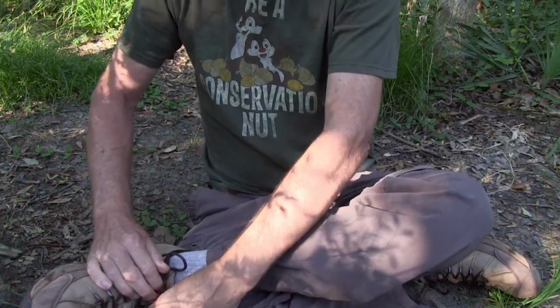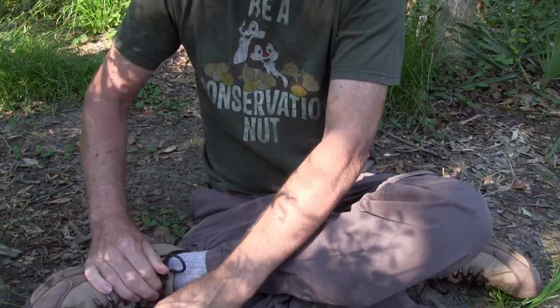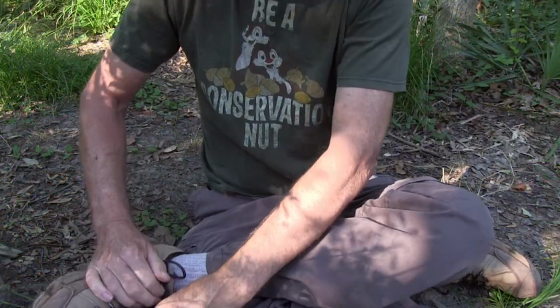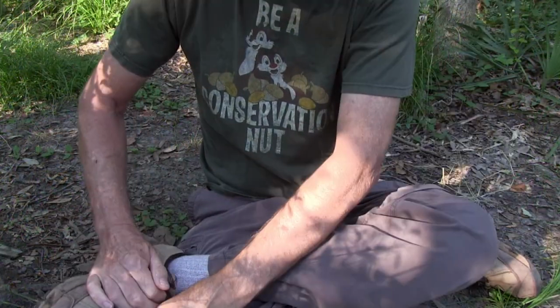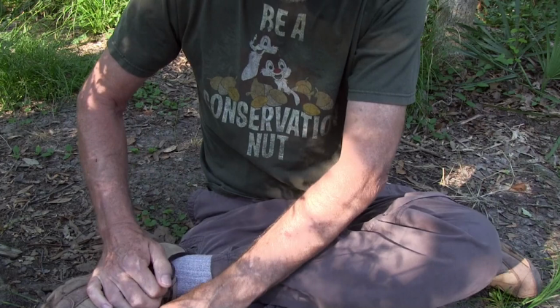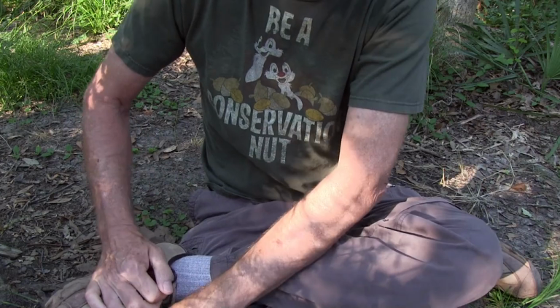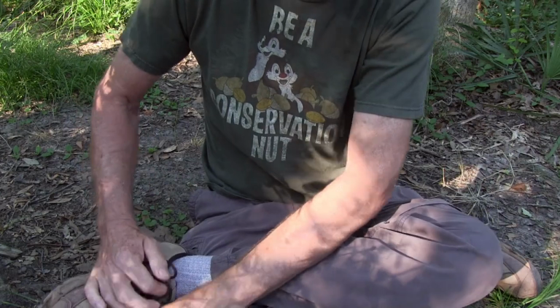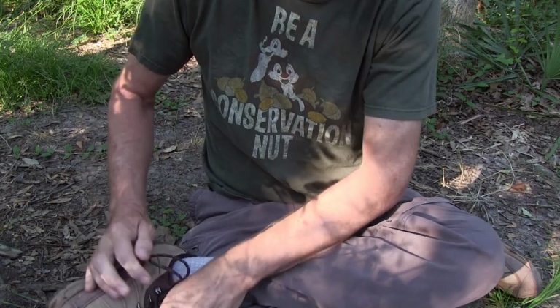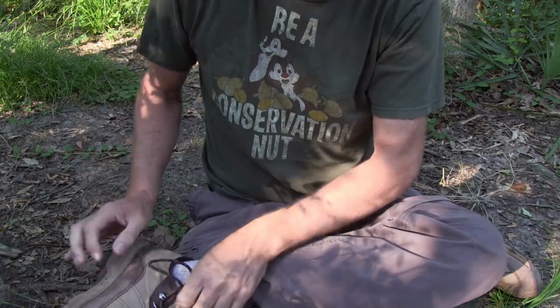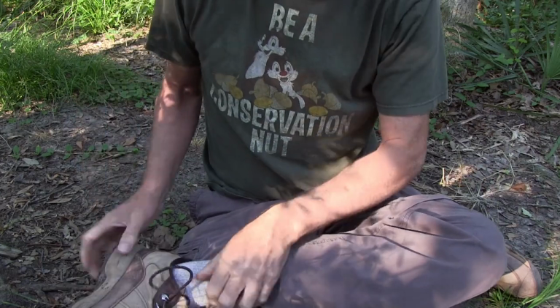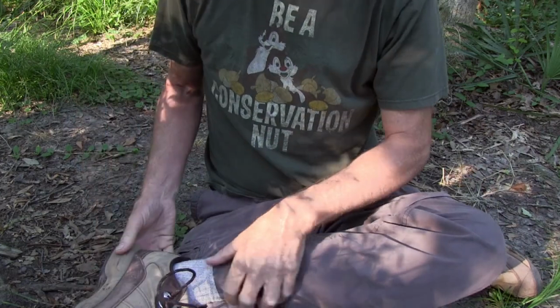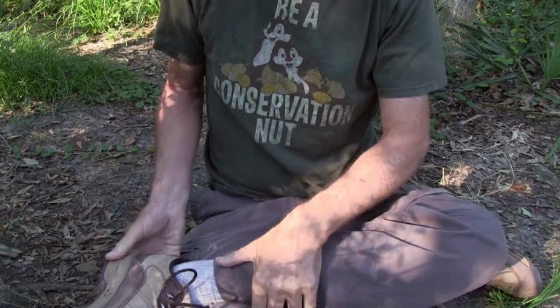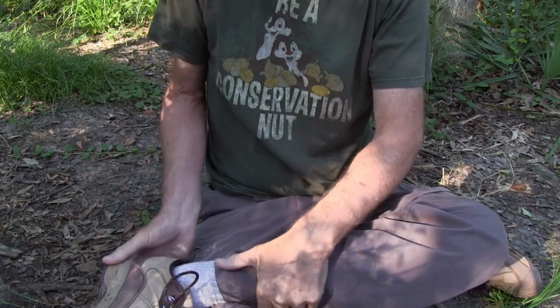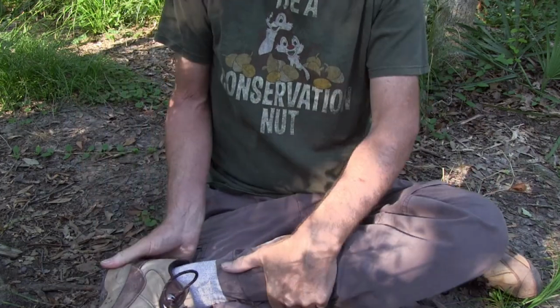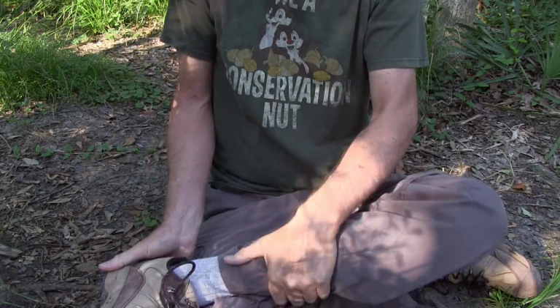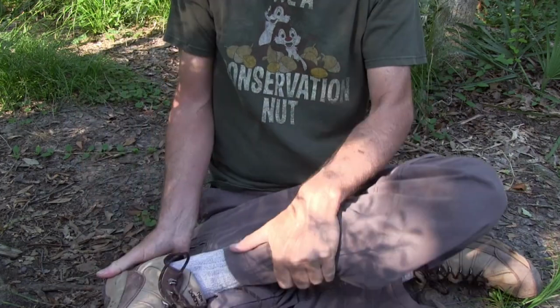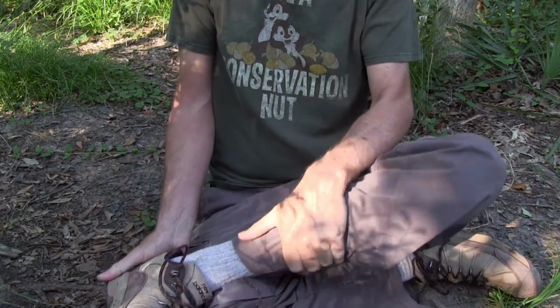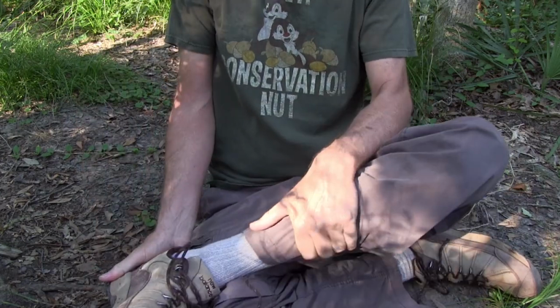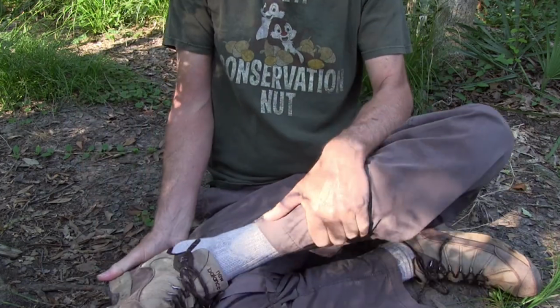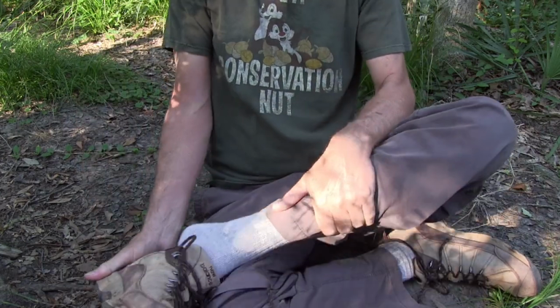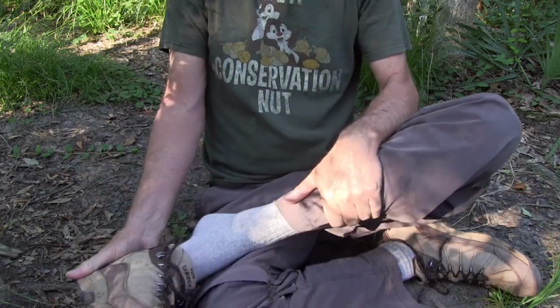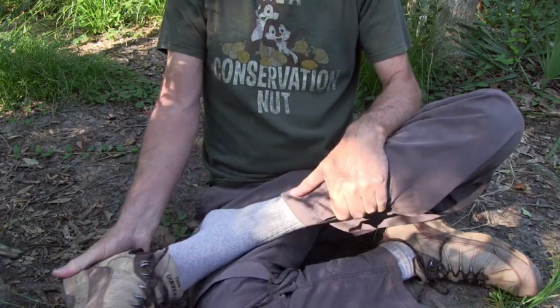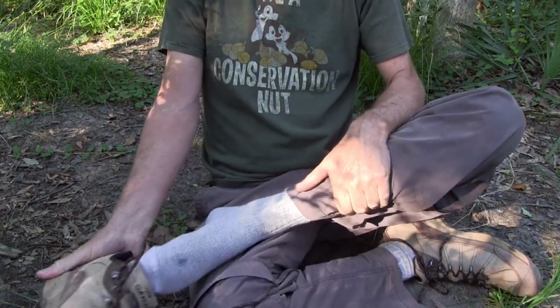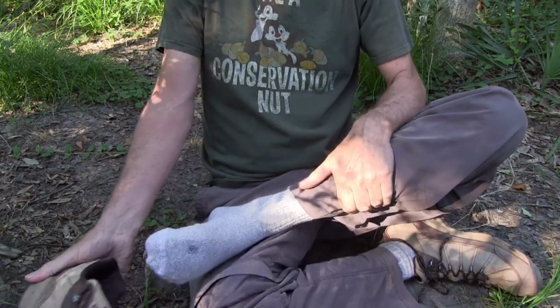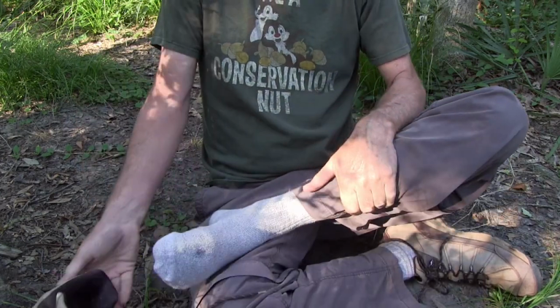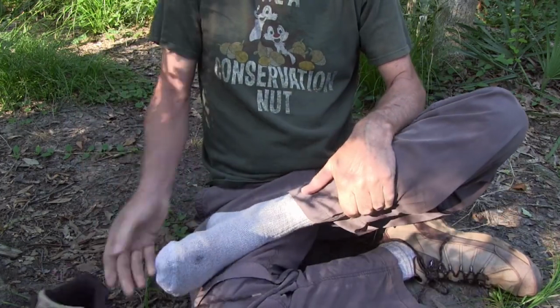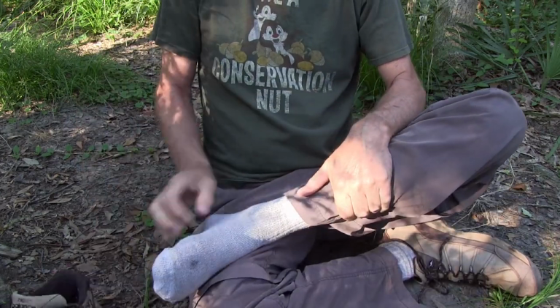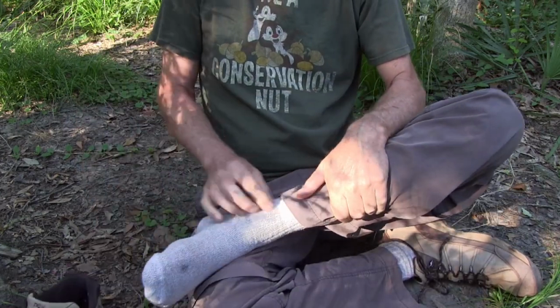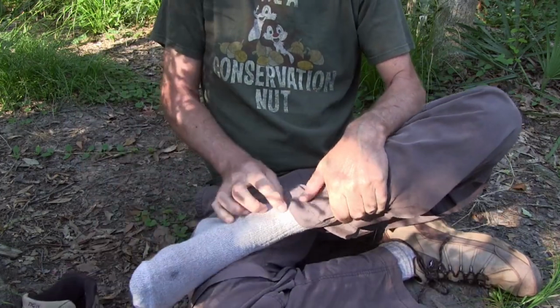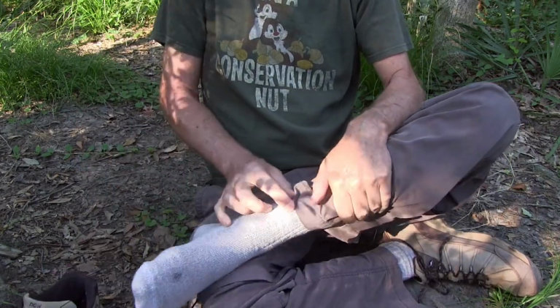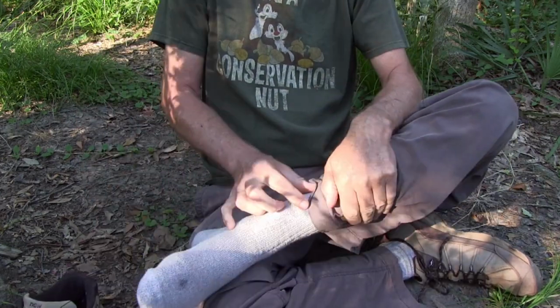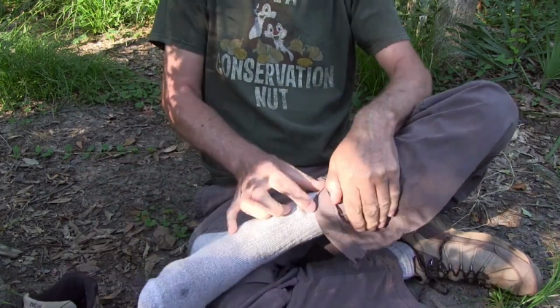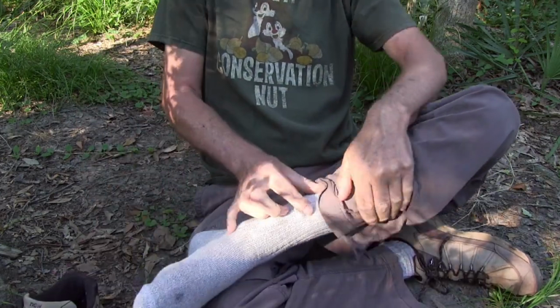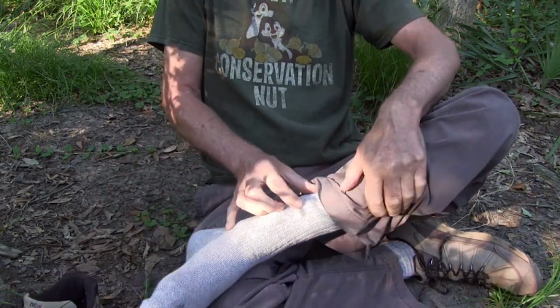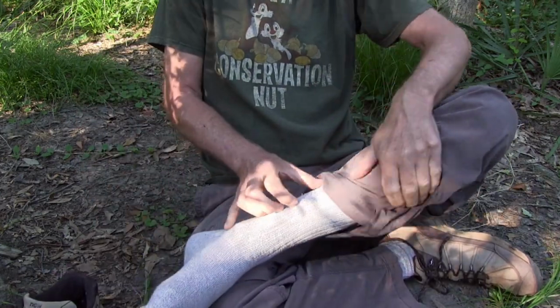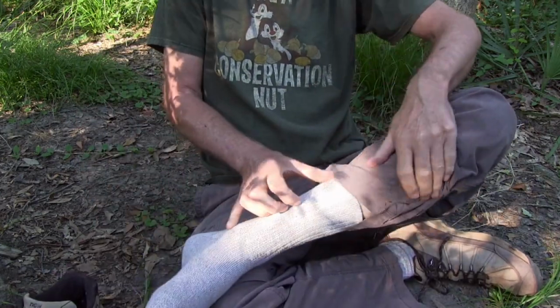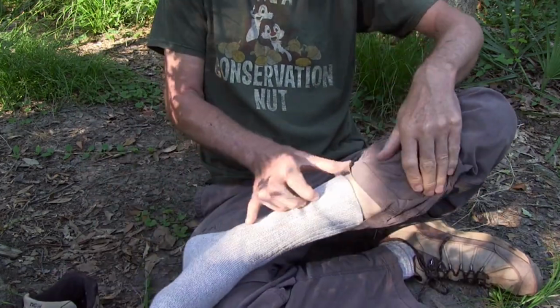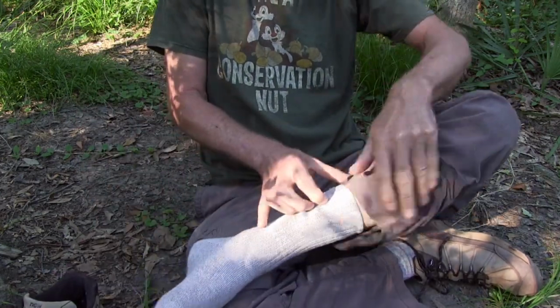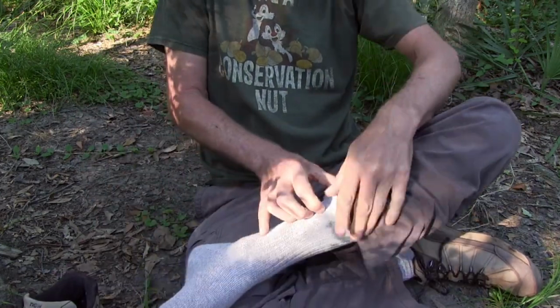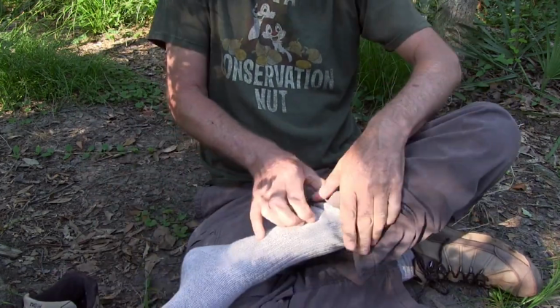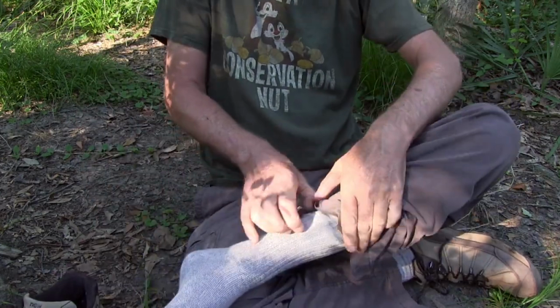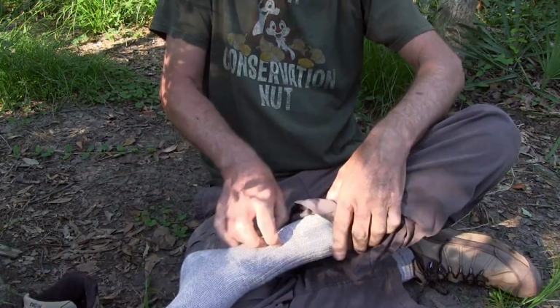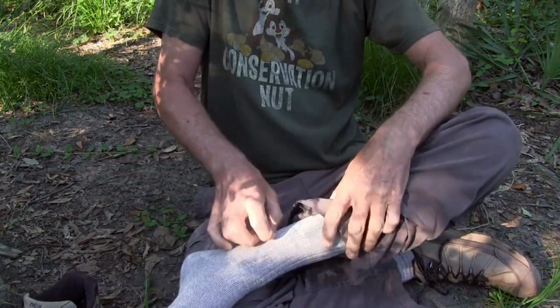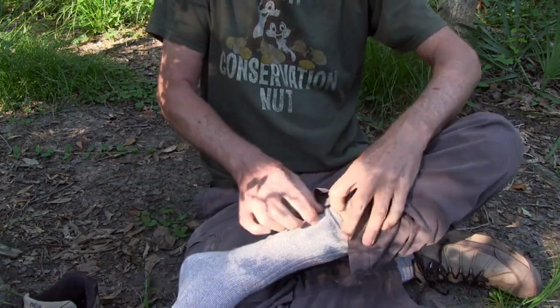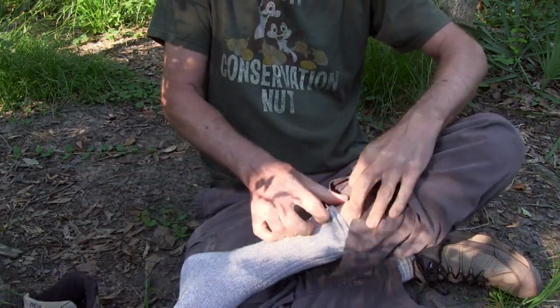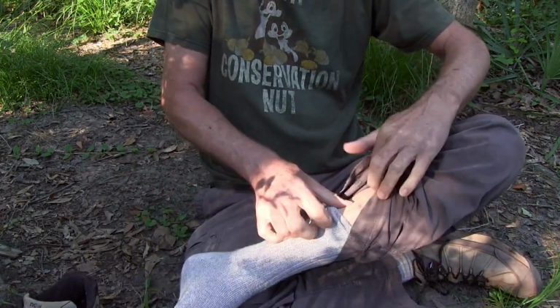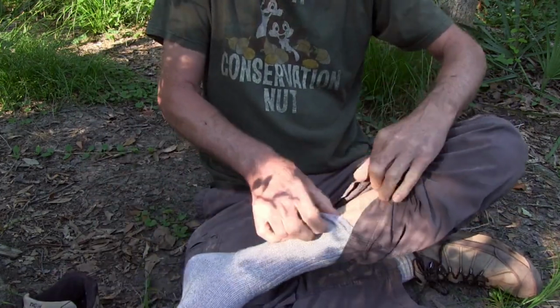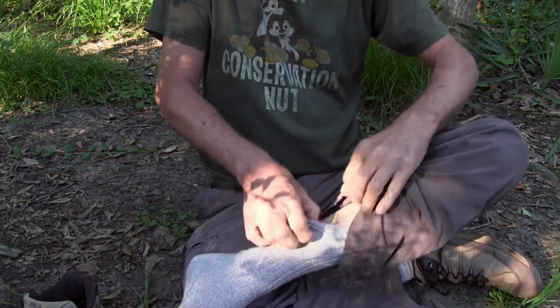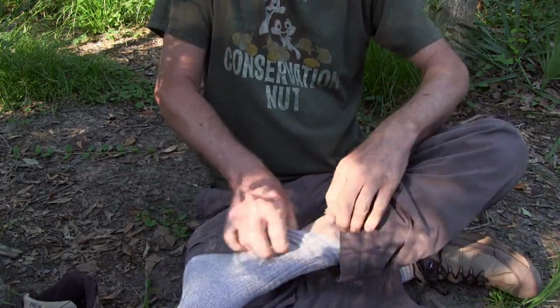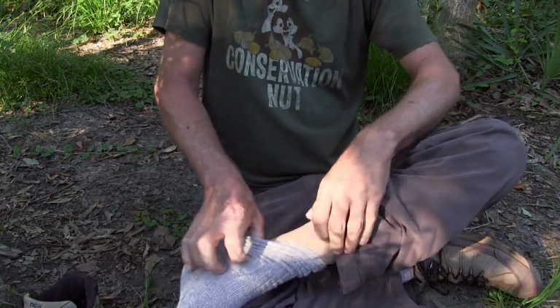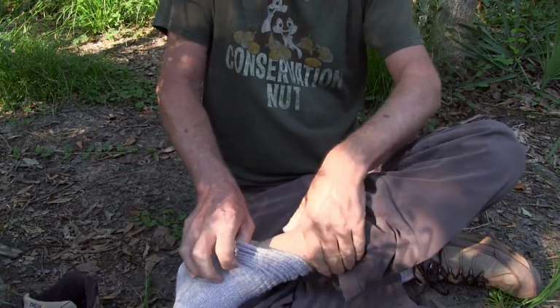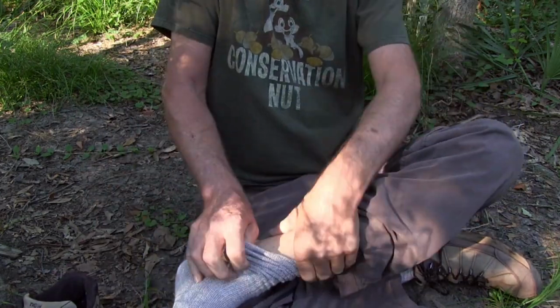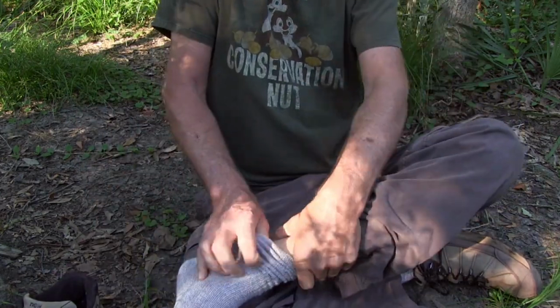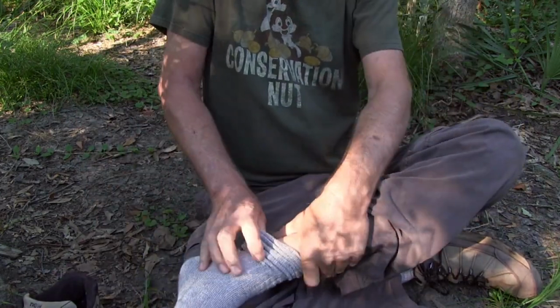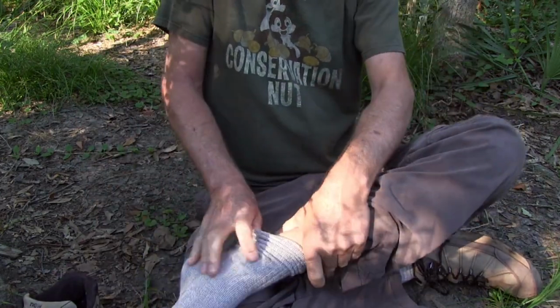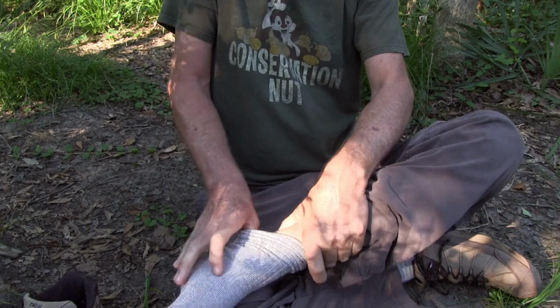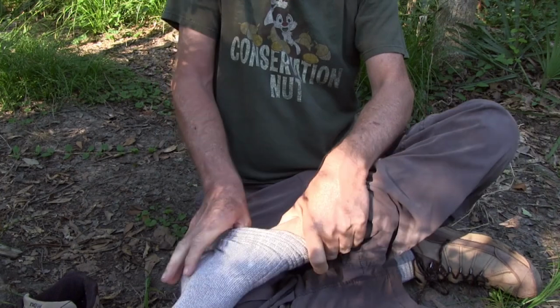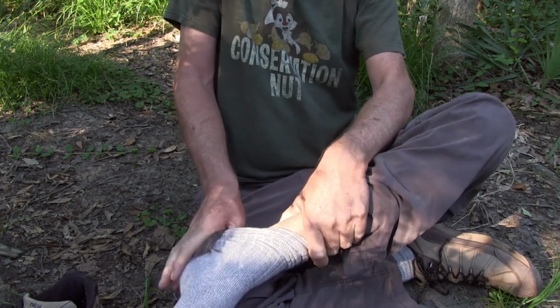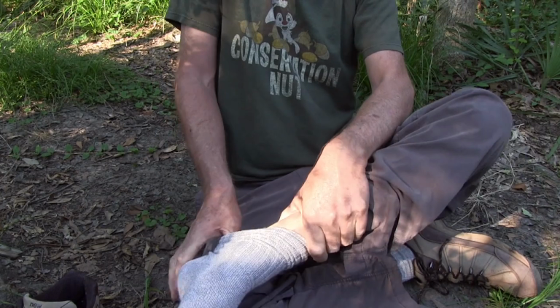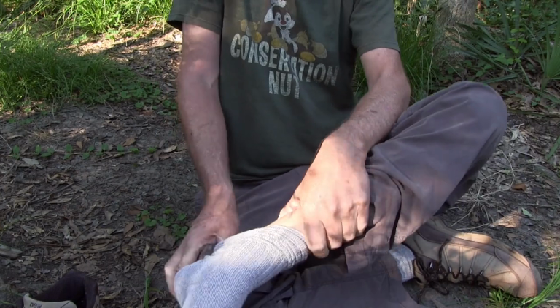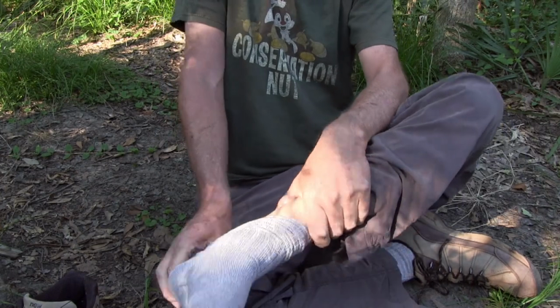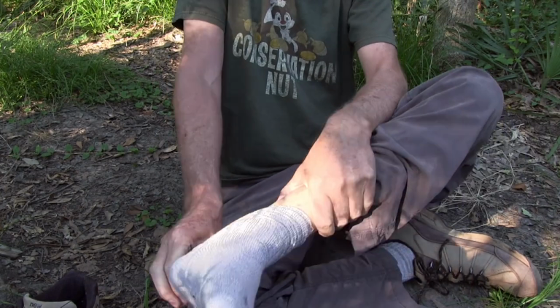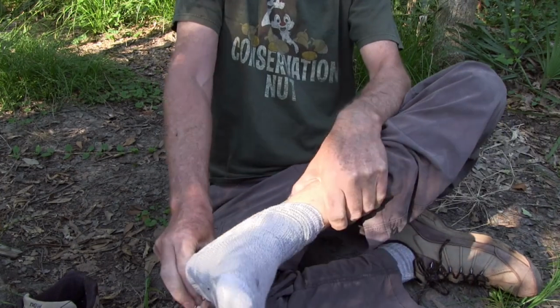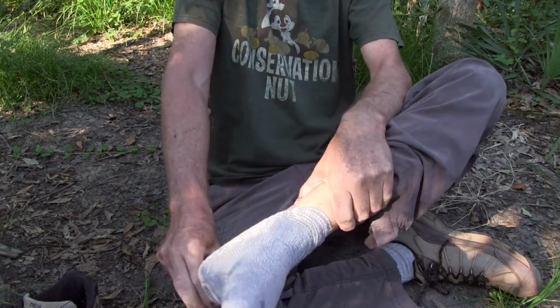Now you get a chance to see what the rash actually looks like. This isn't for the squeamish.